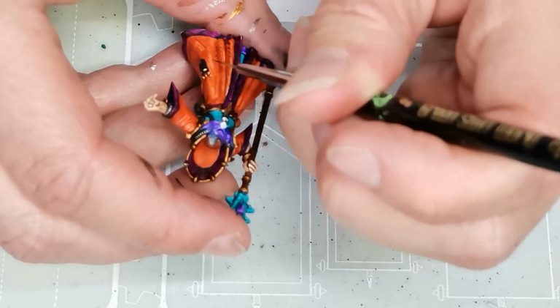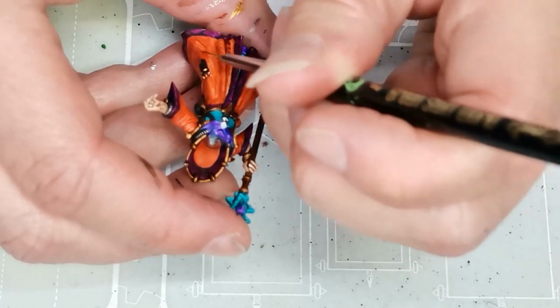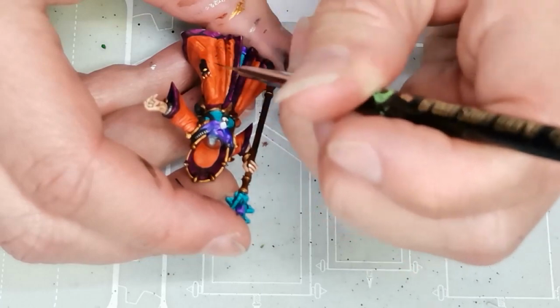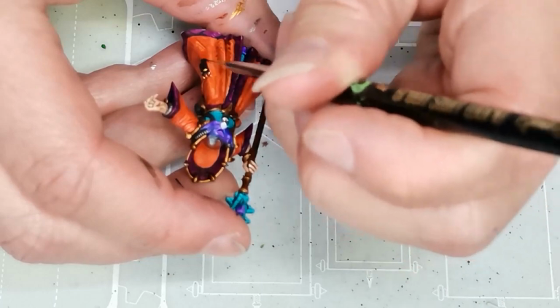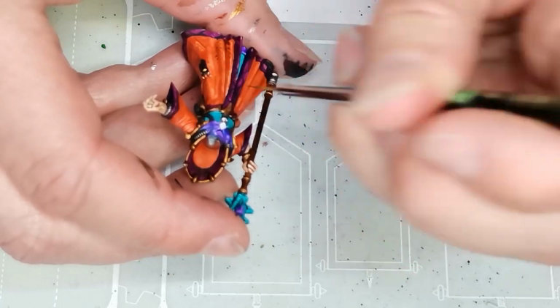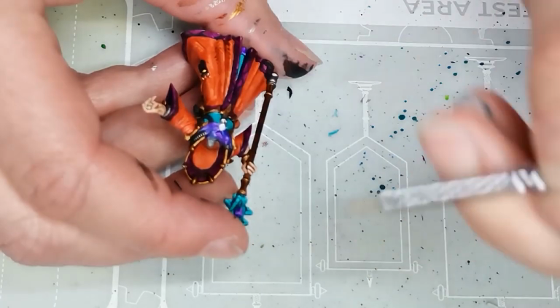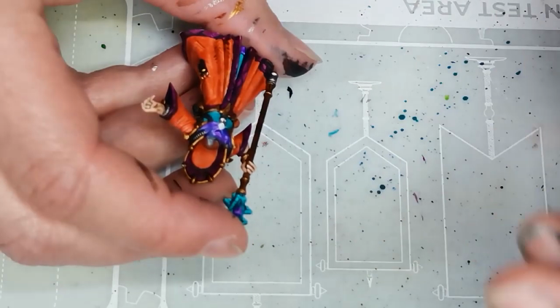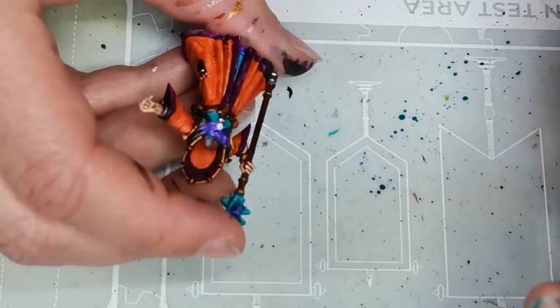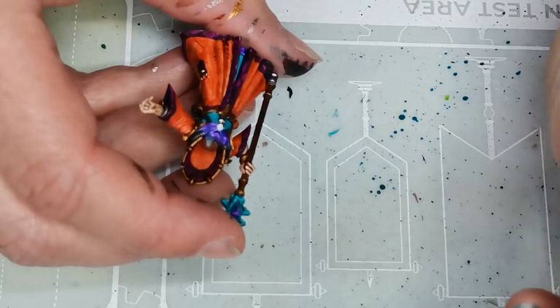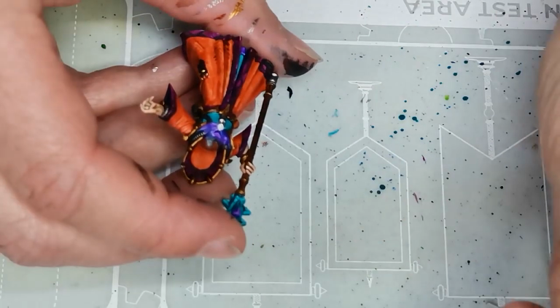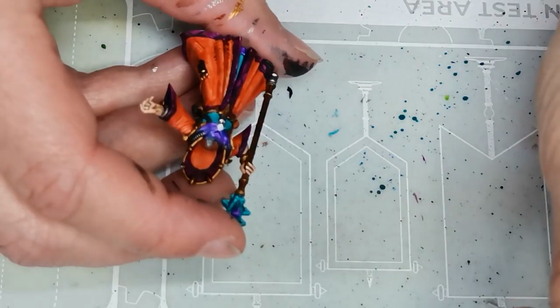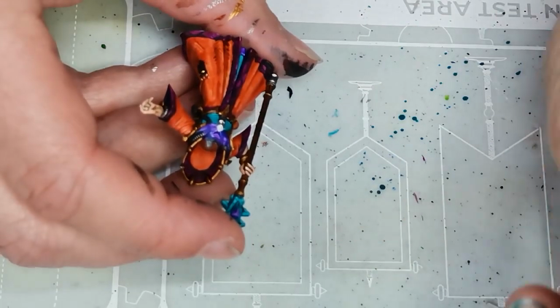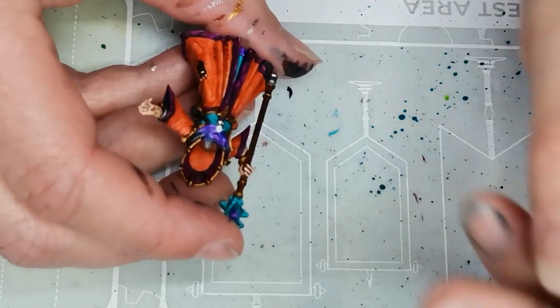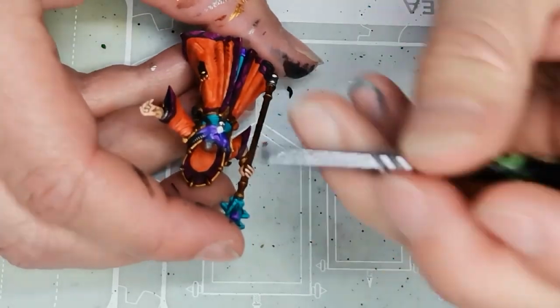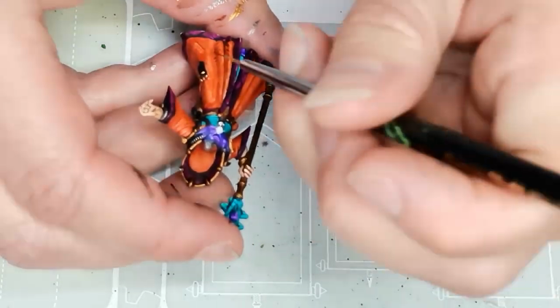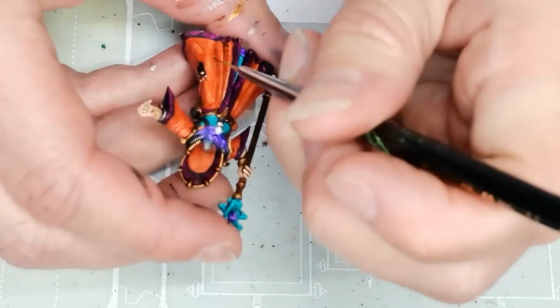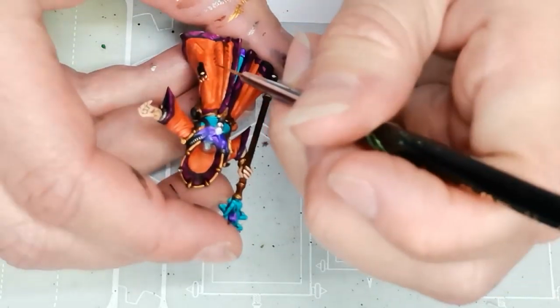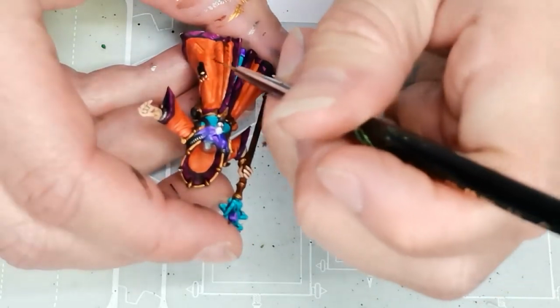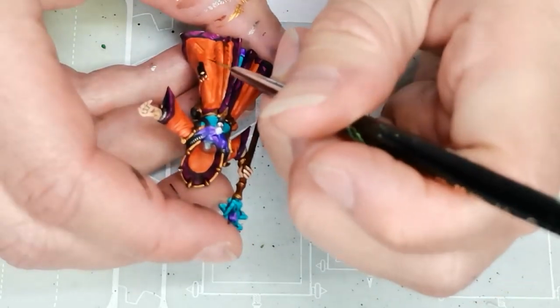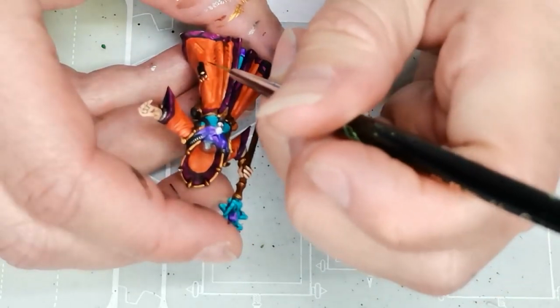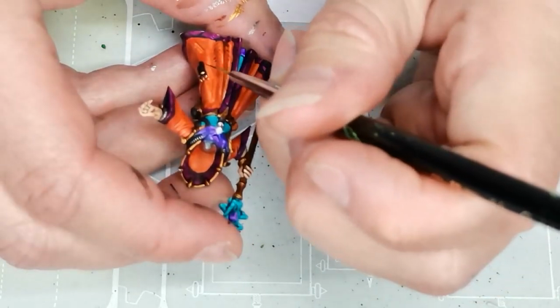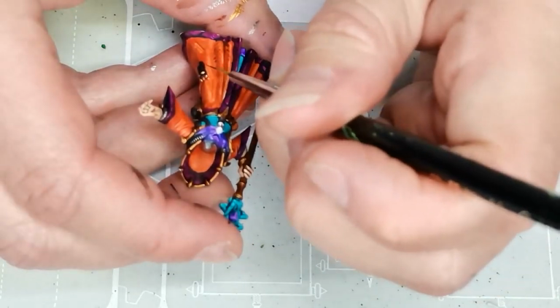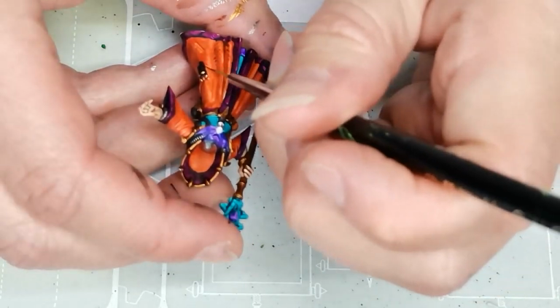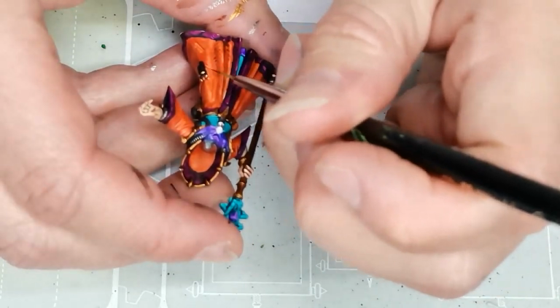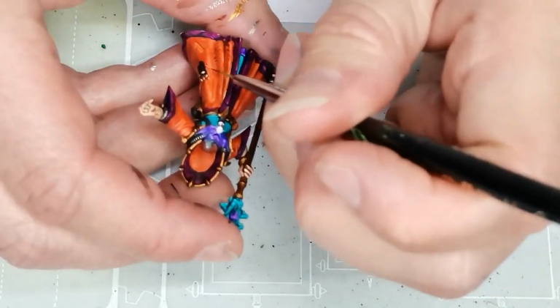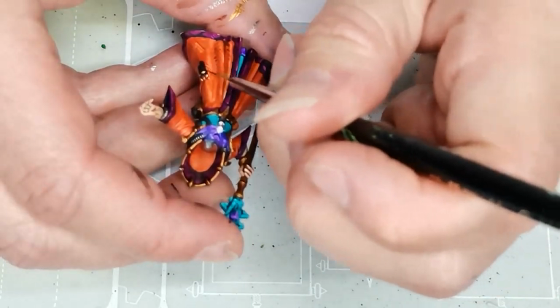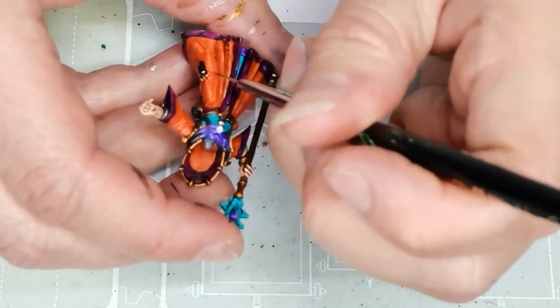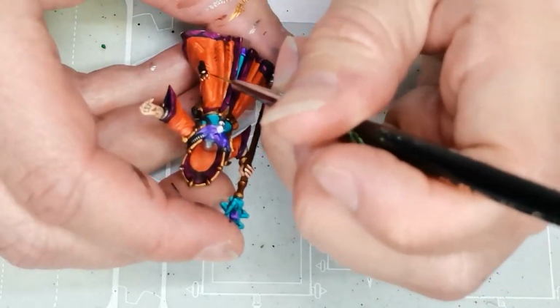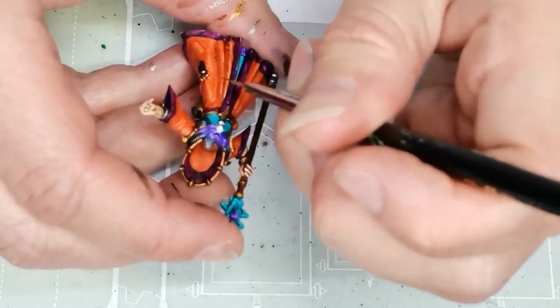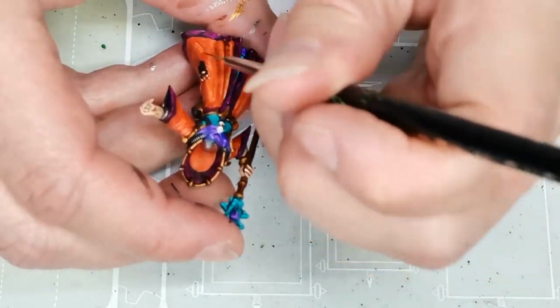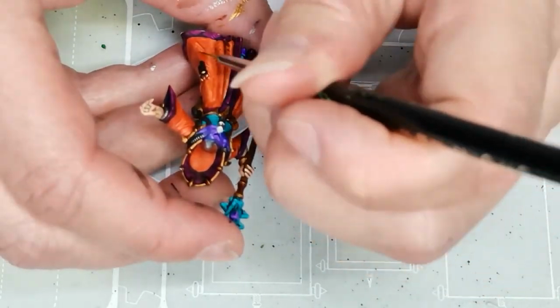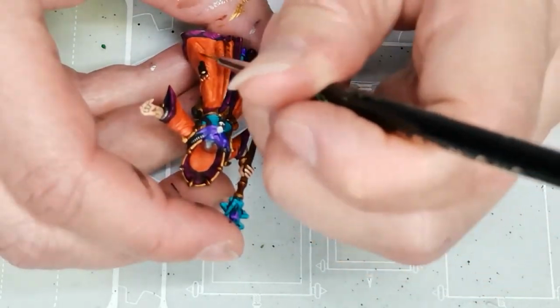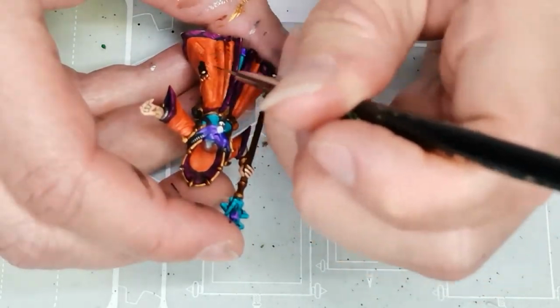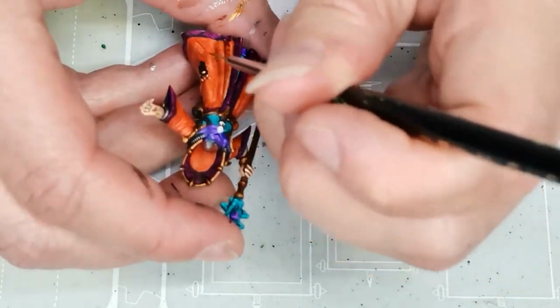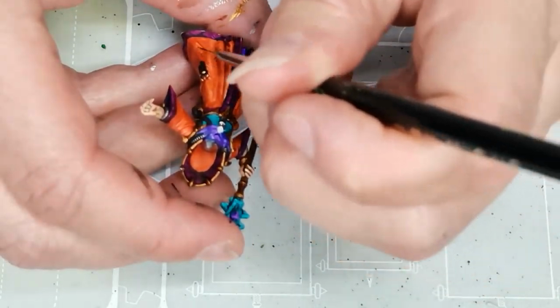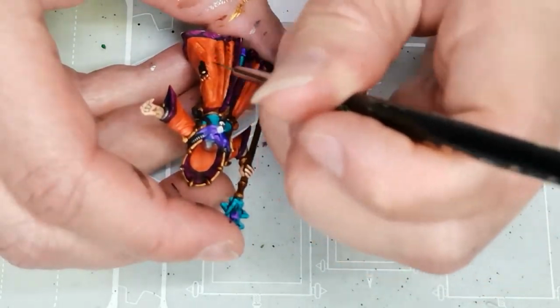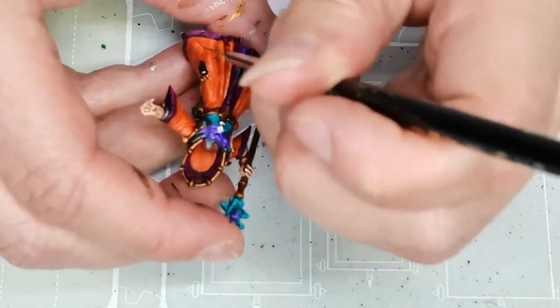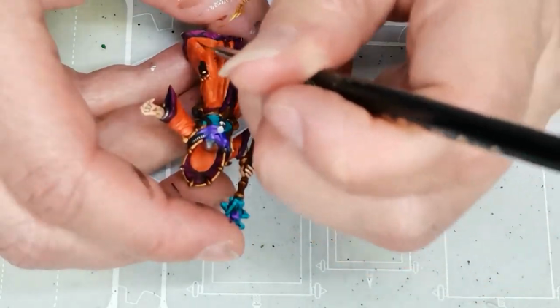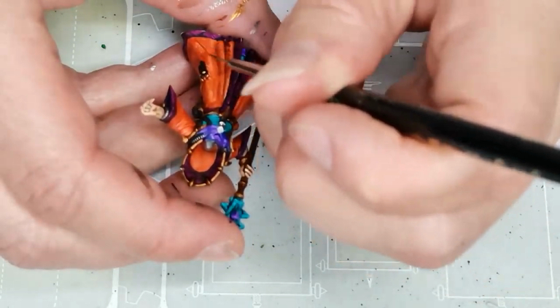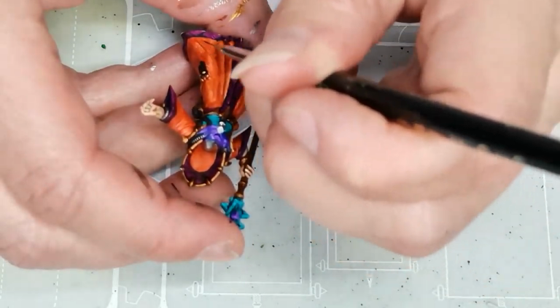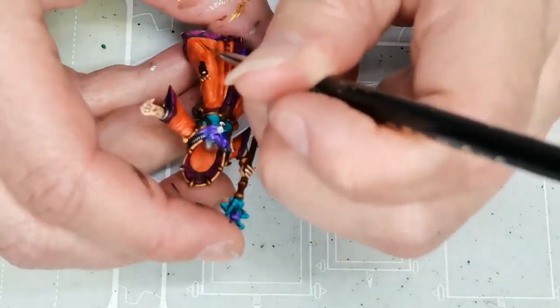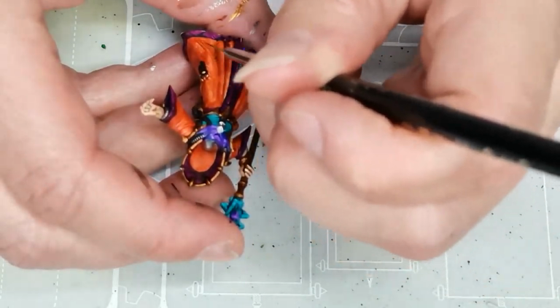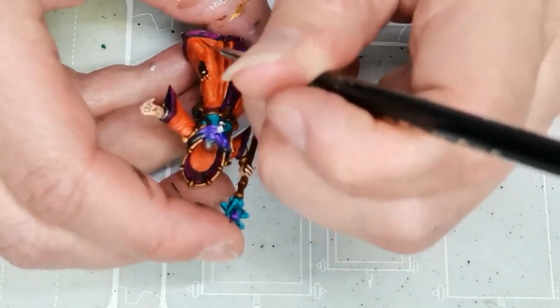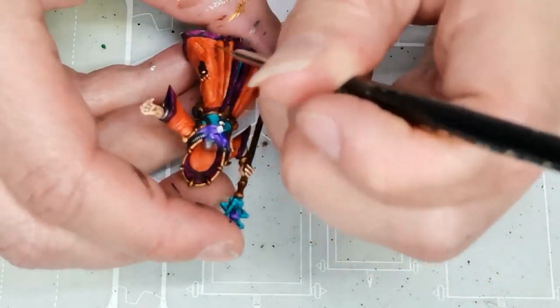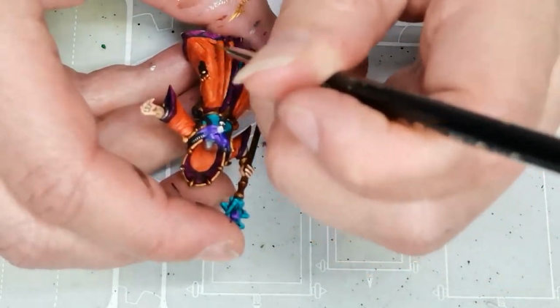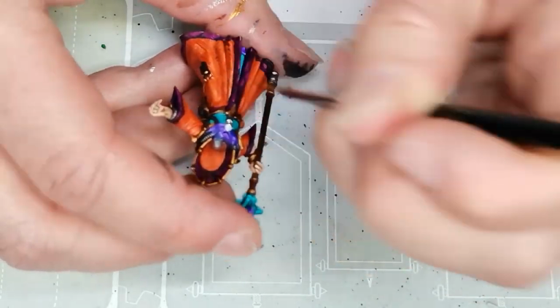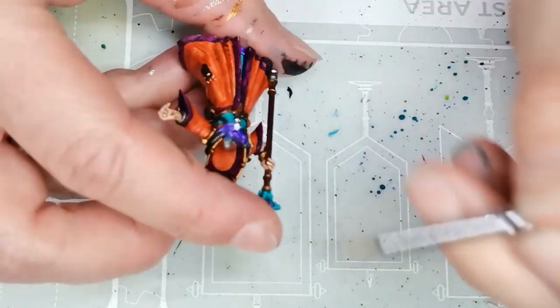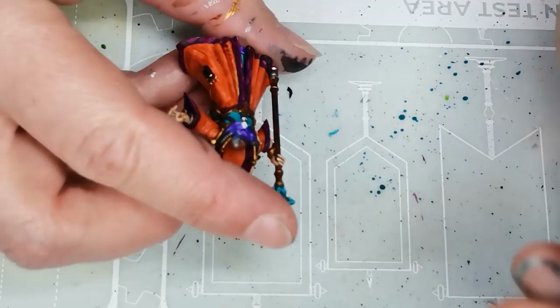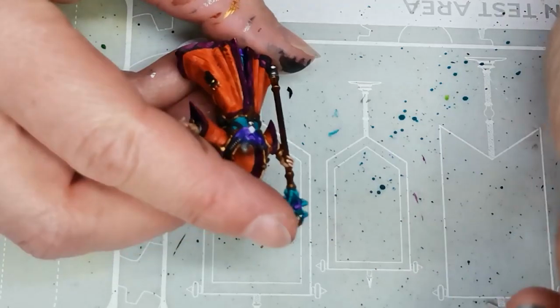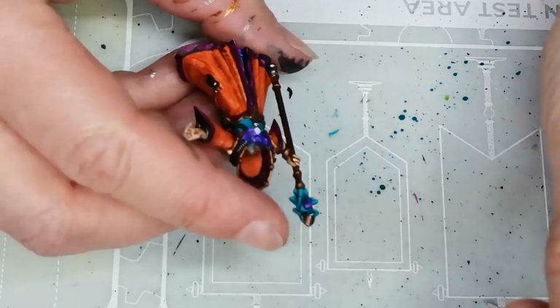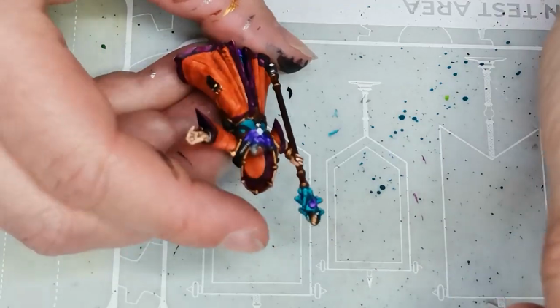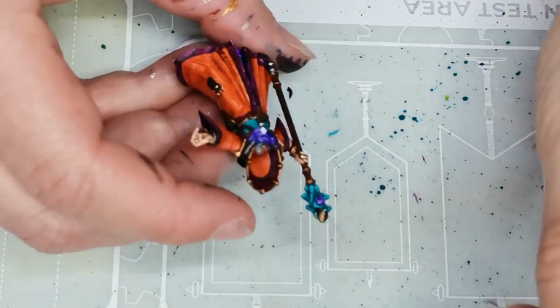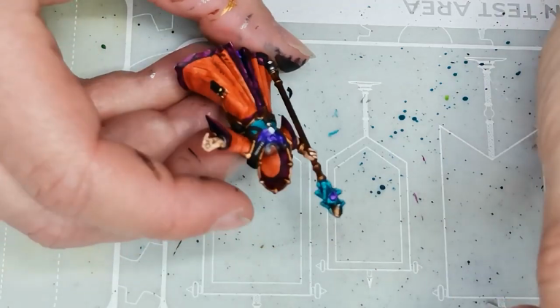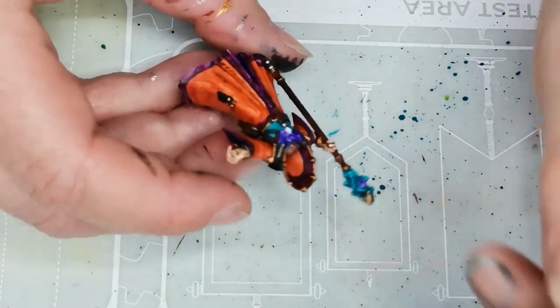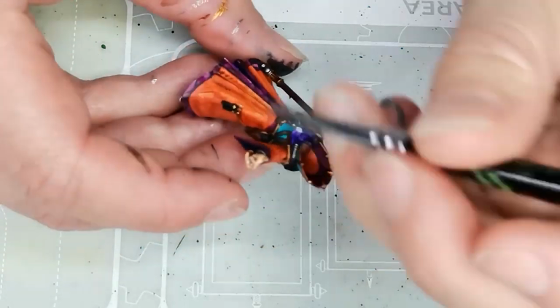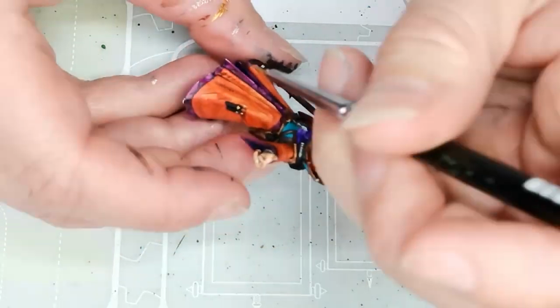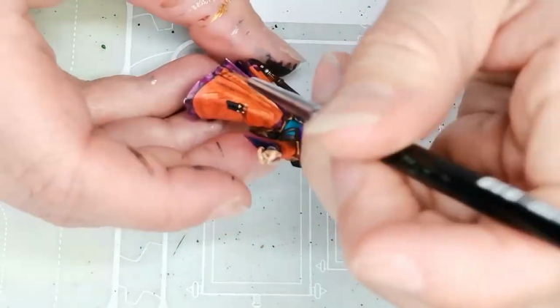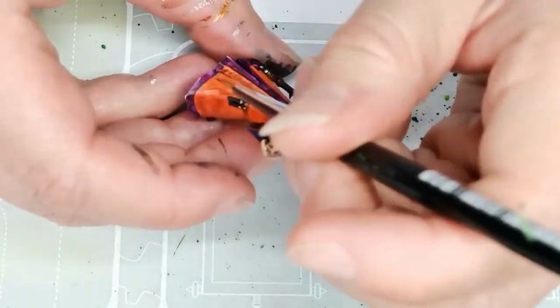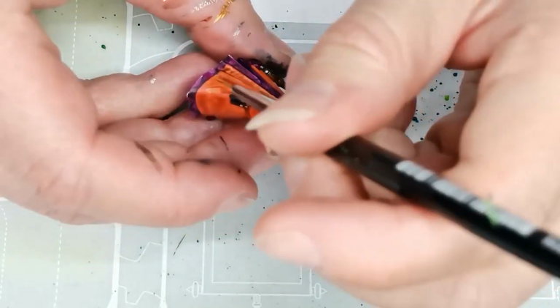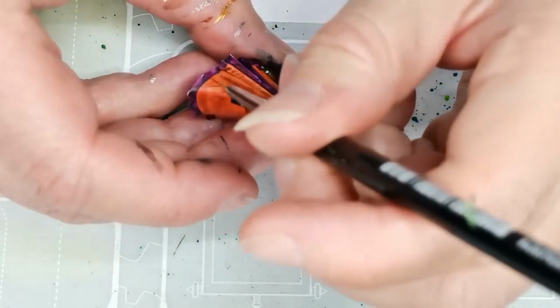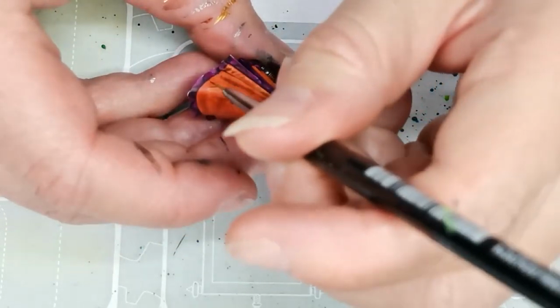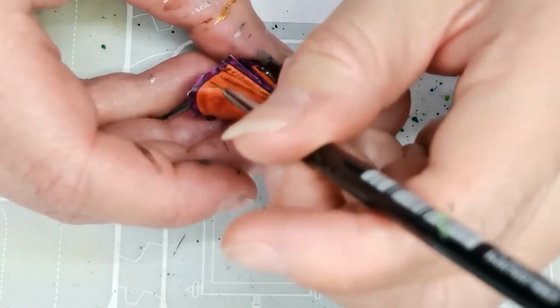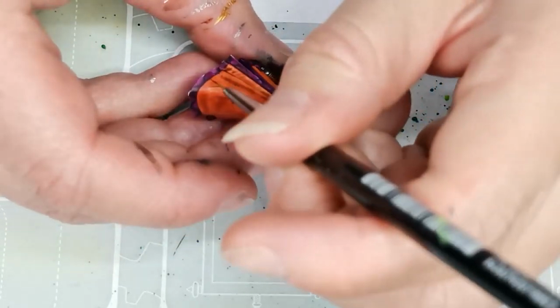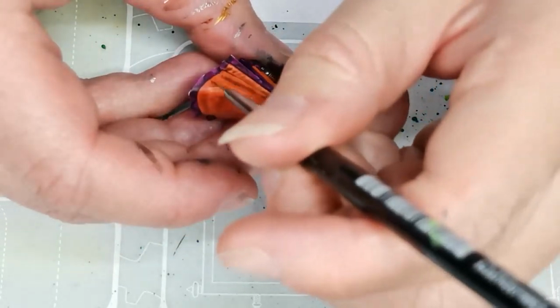I didn't want something that would take like 20 hours, so I'm trying to keep it as simple as possible while still having fun.